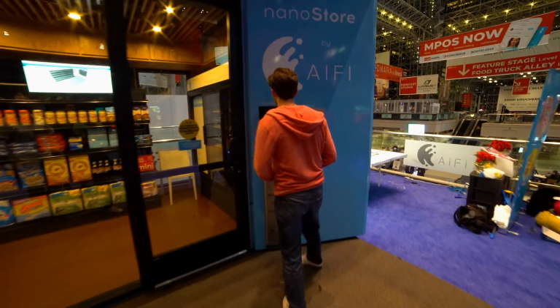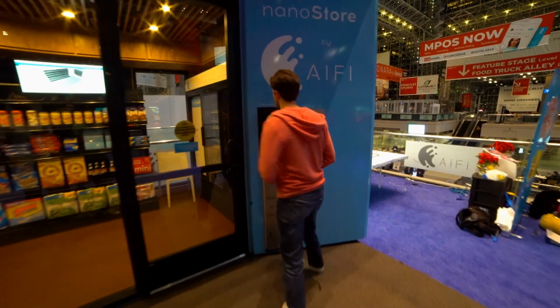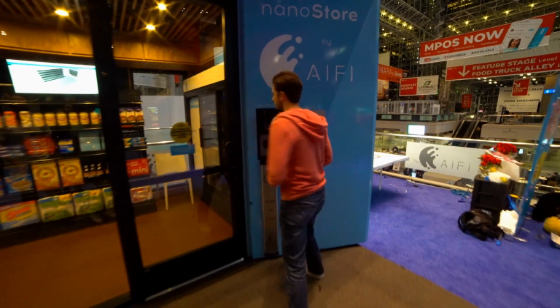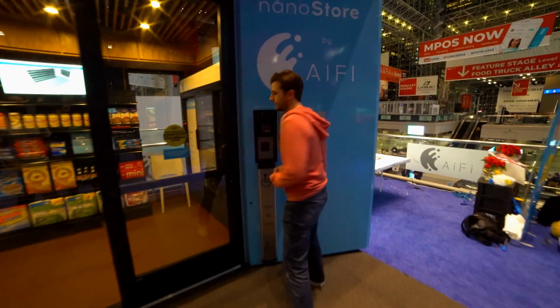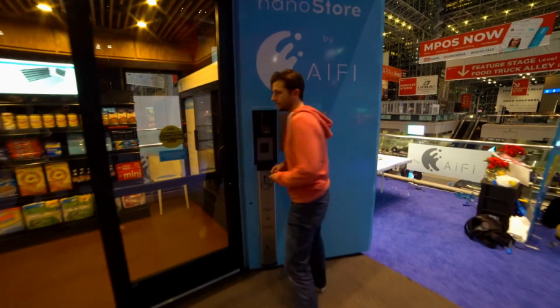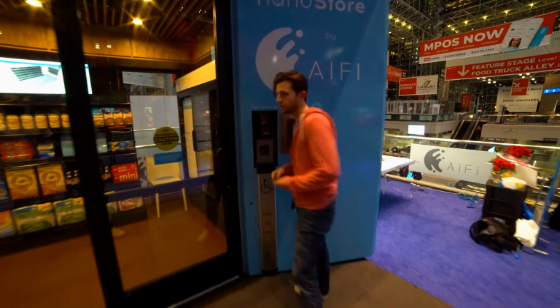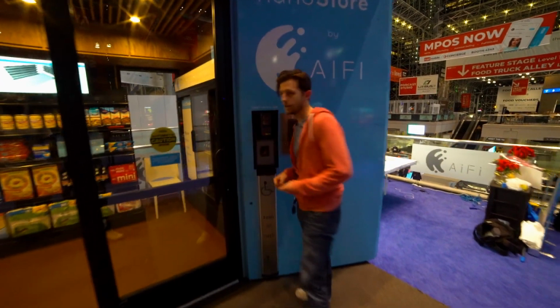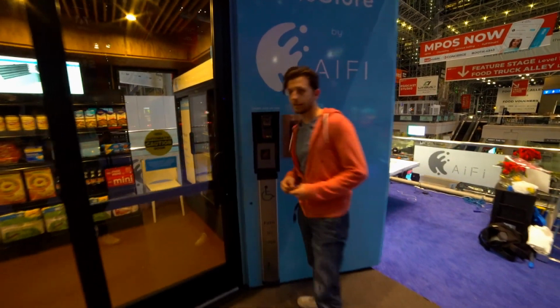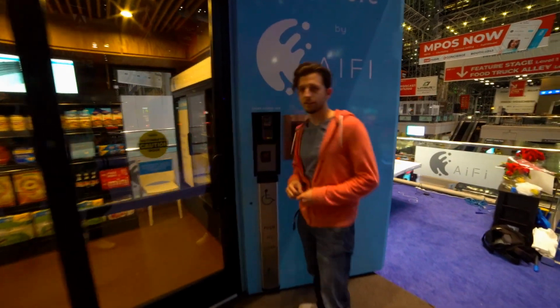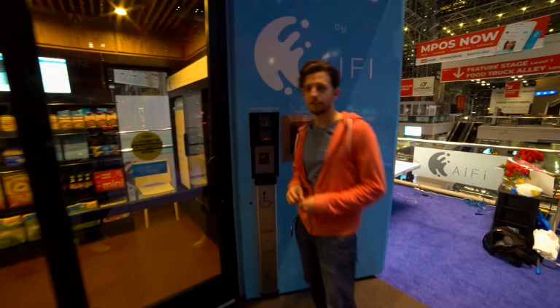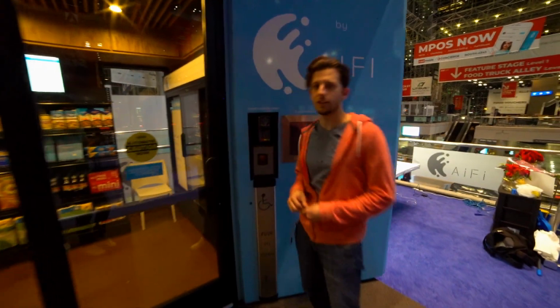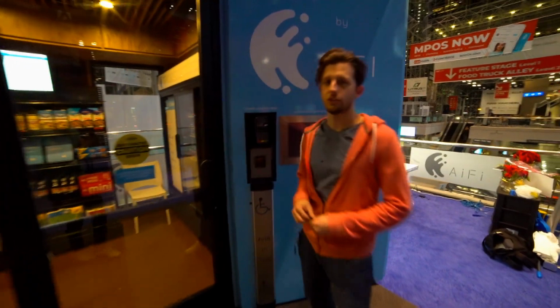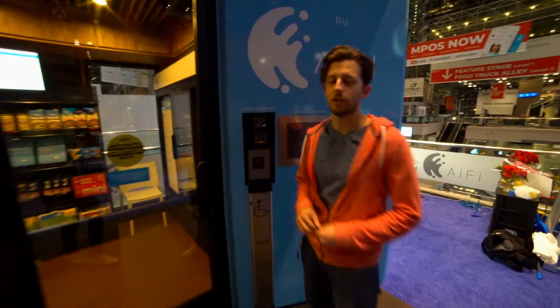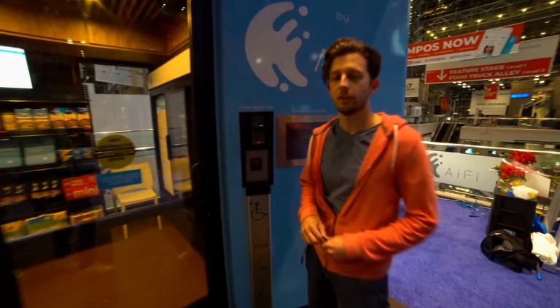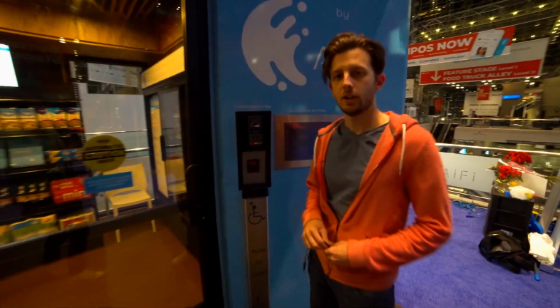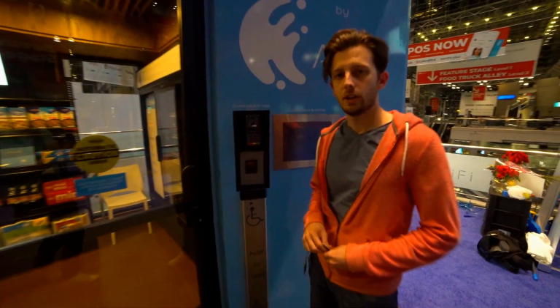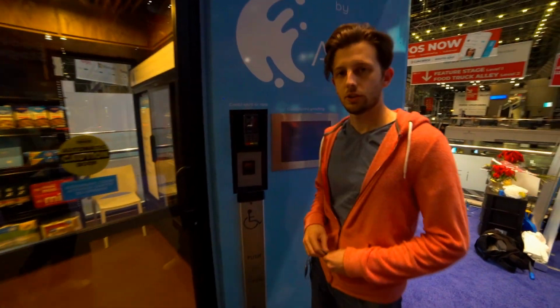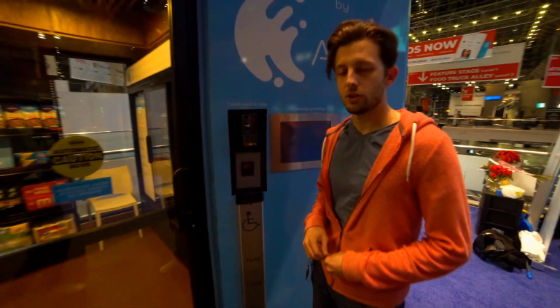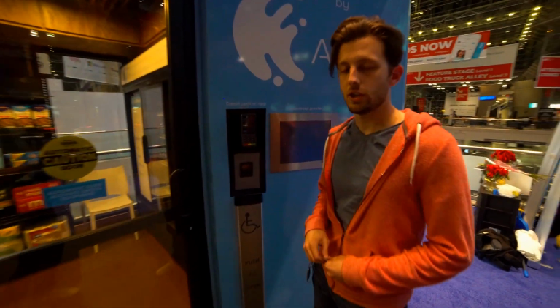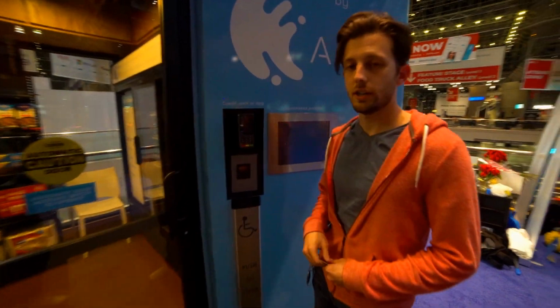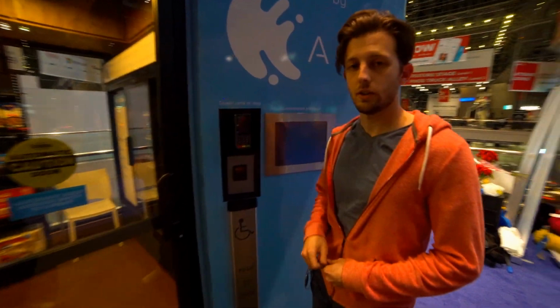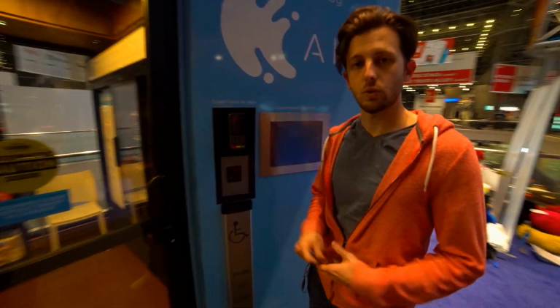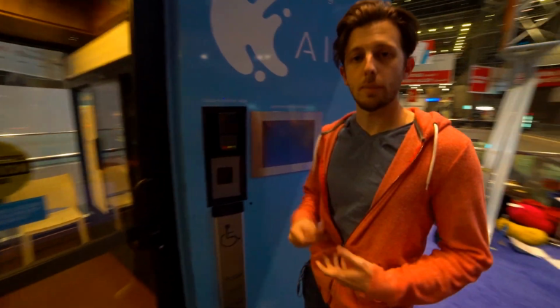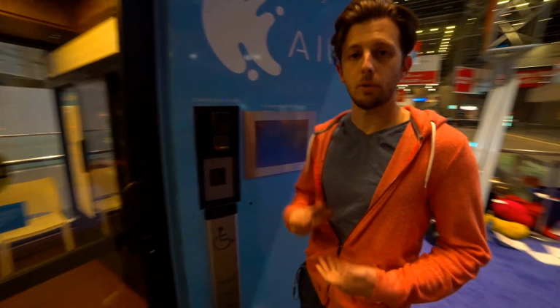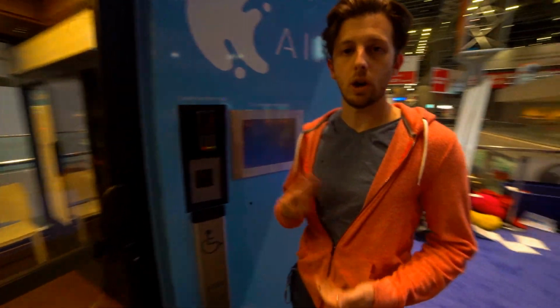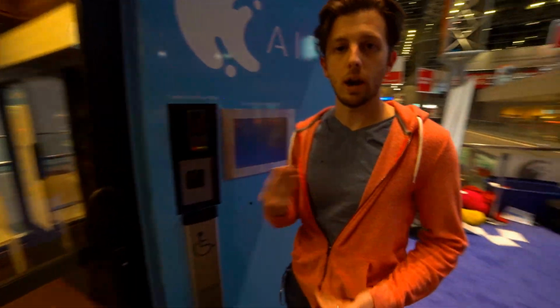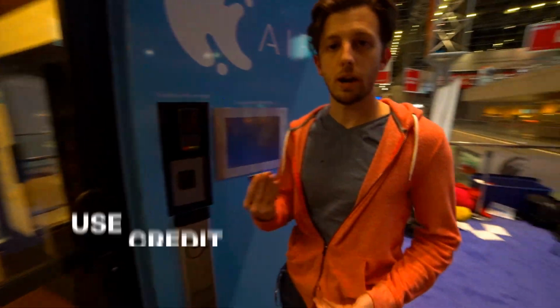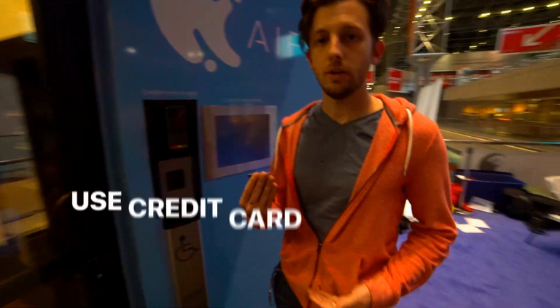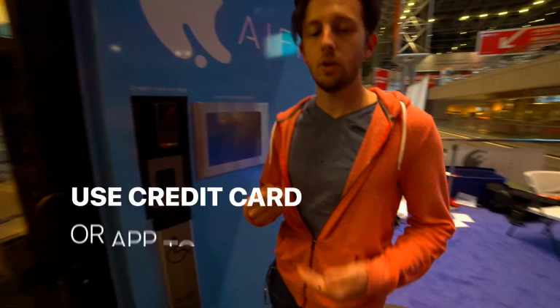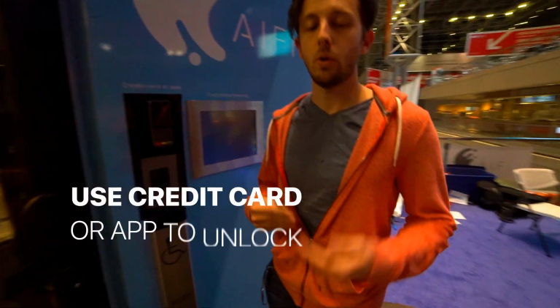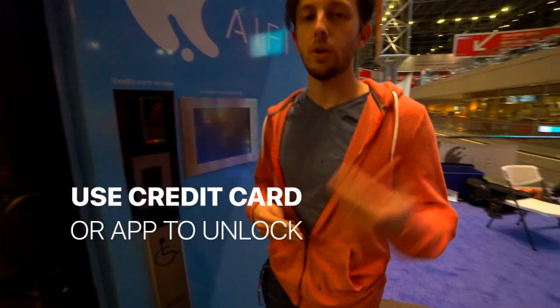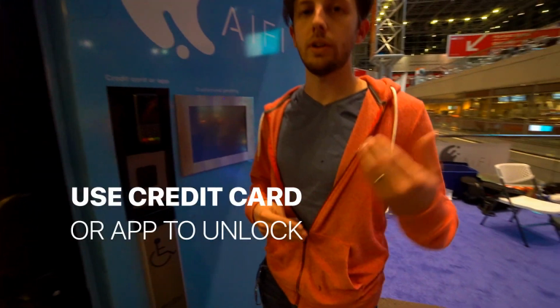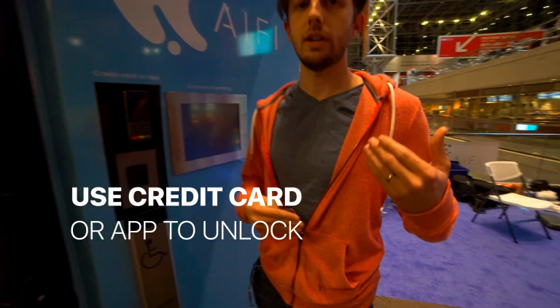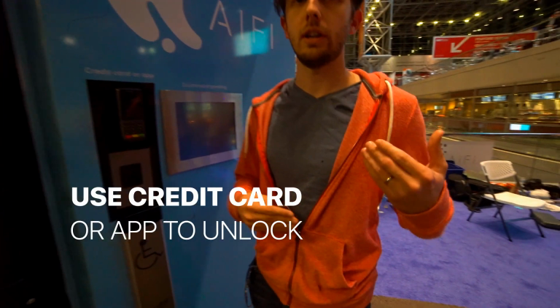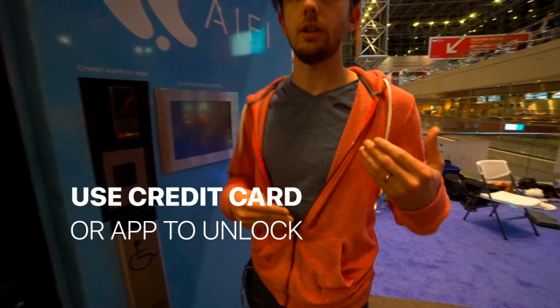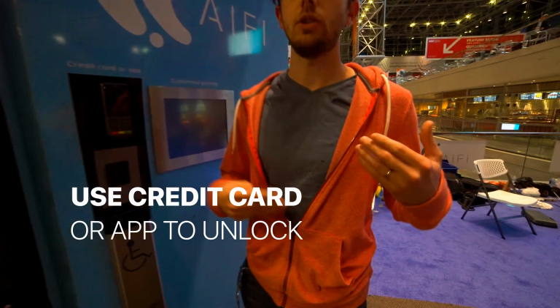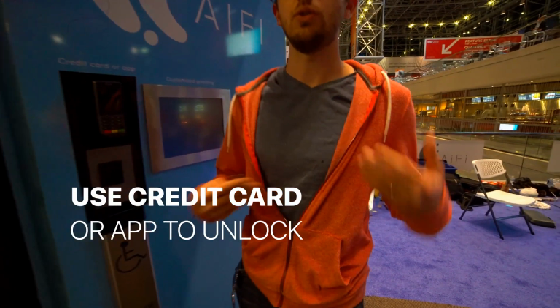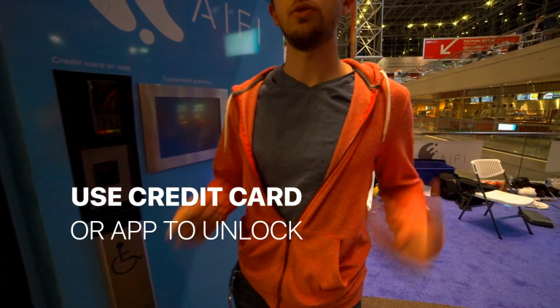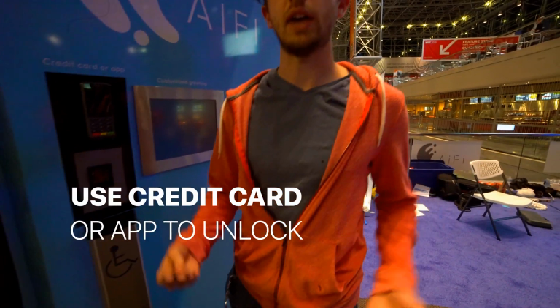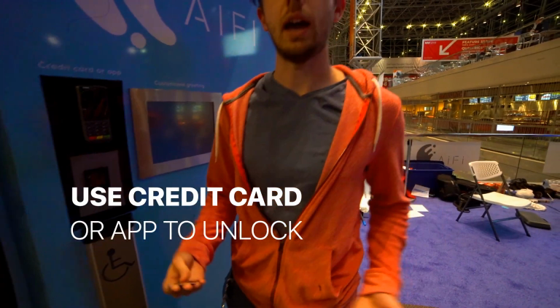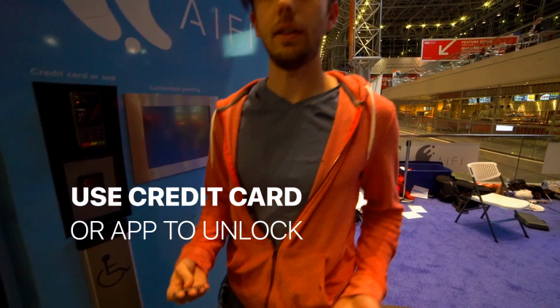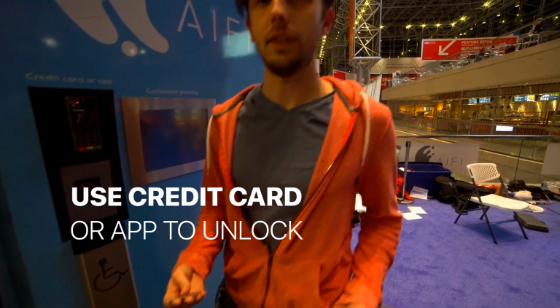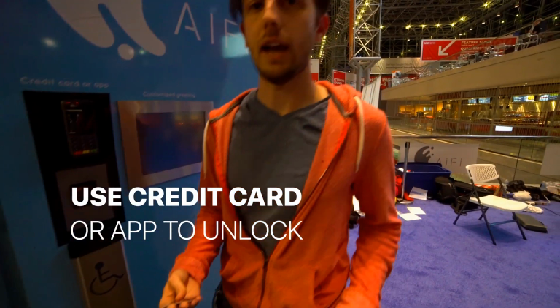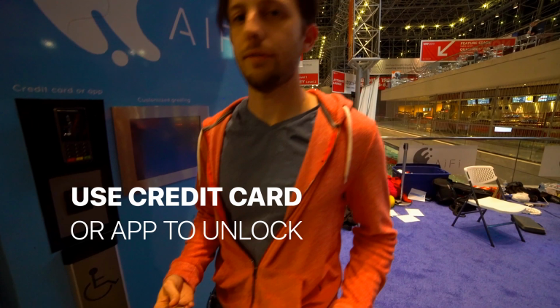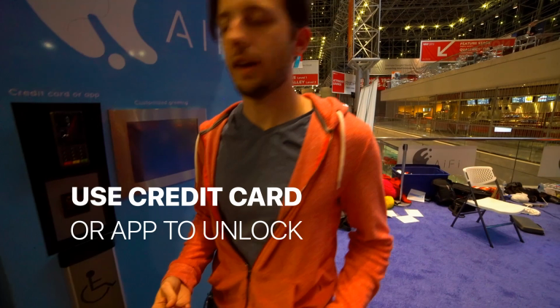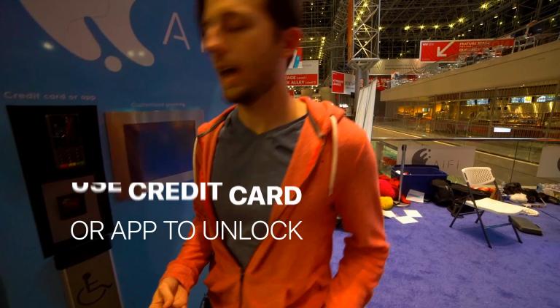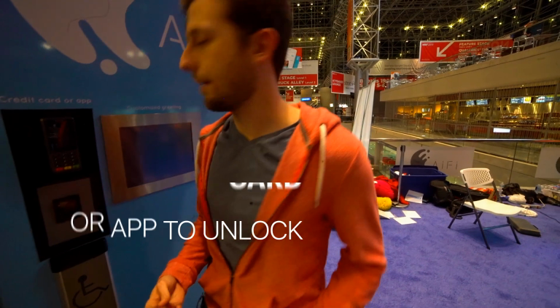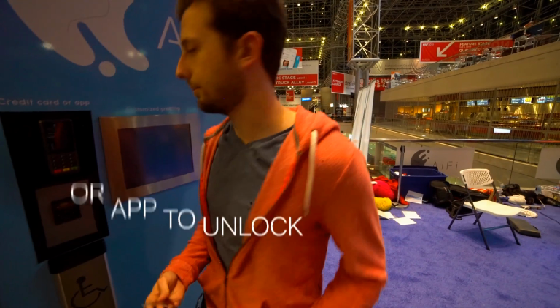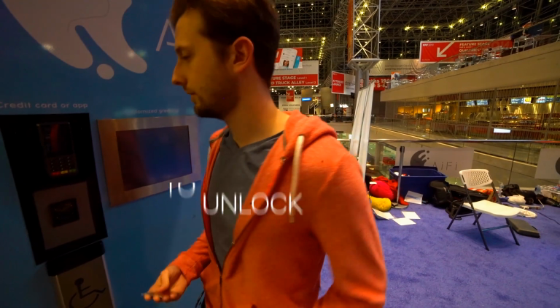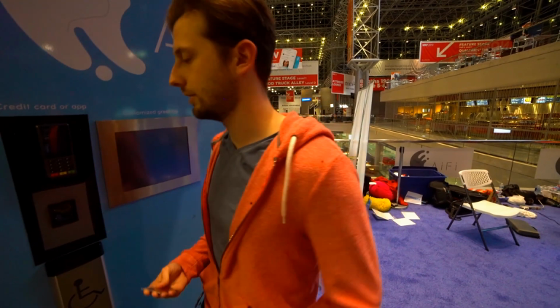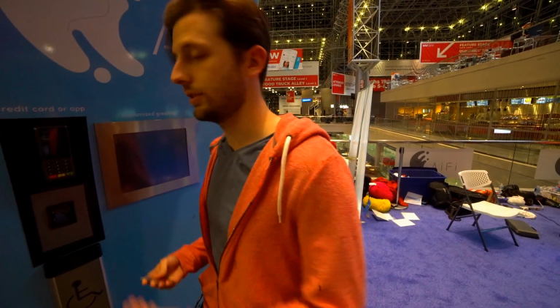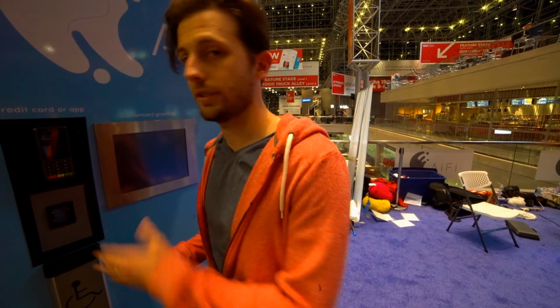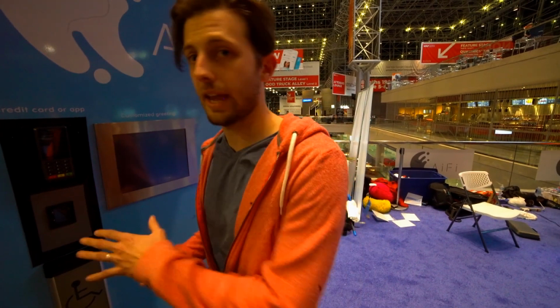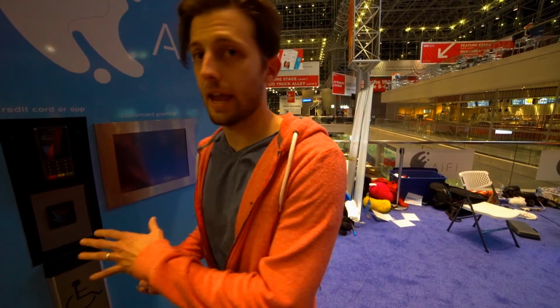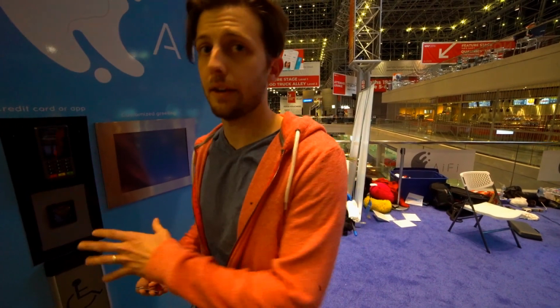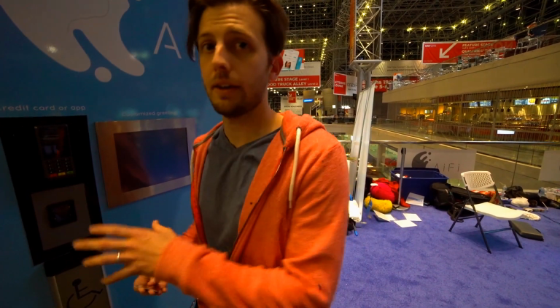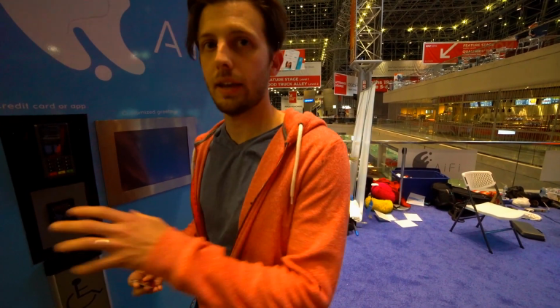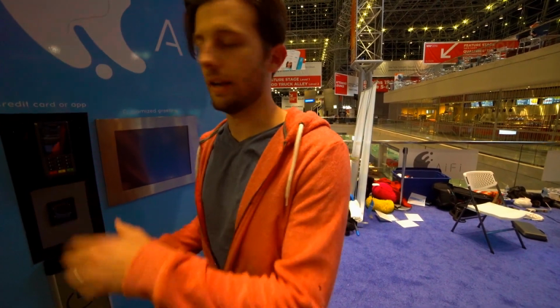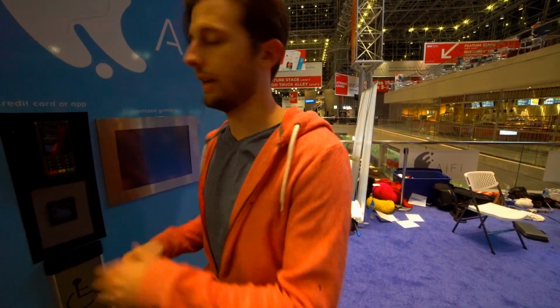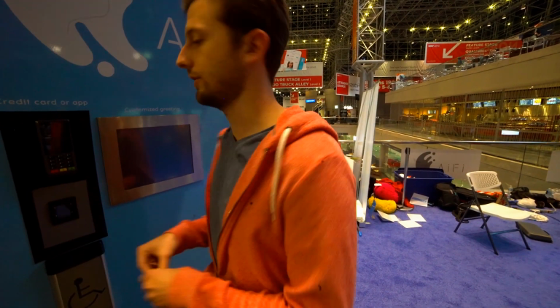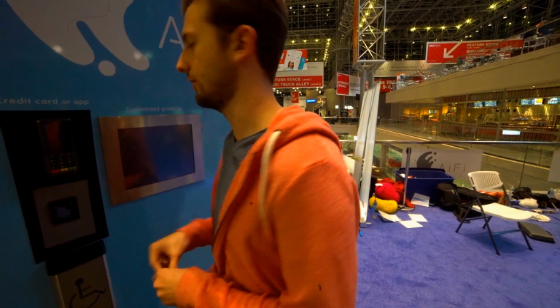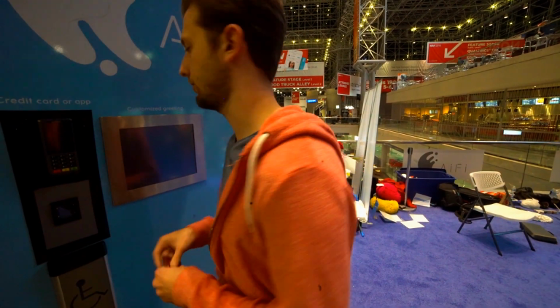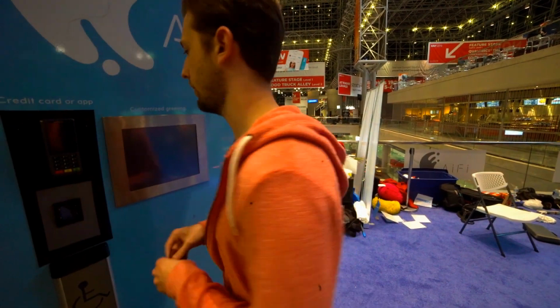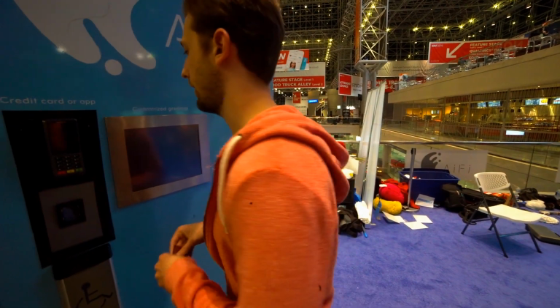This is the check-in station. You can either swipe a card or use the iFi app to scan and enter the store.